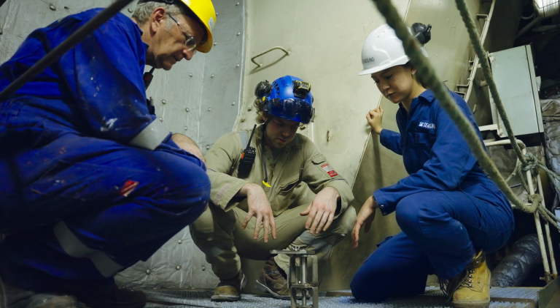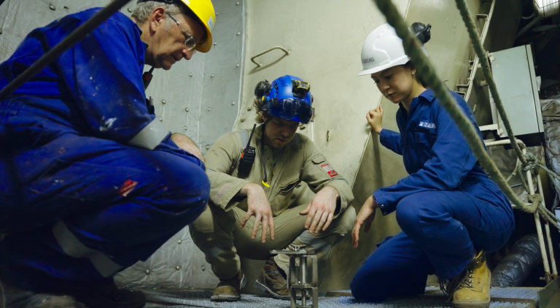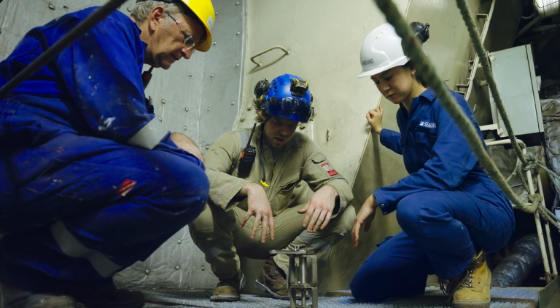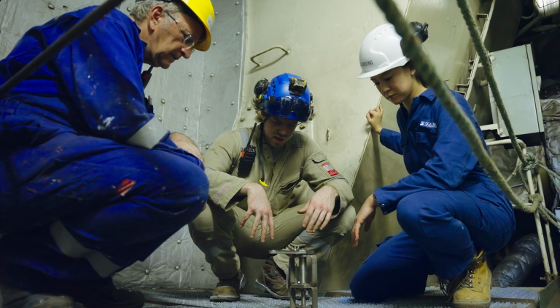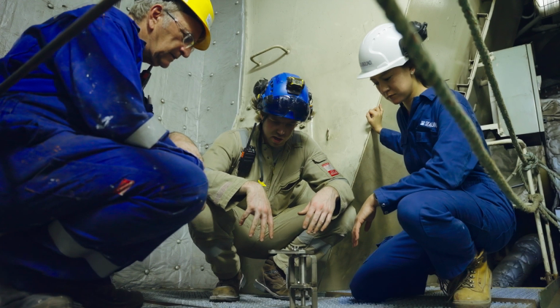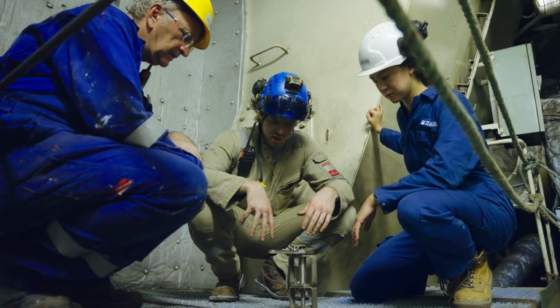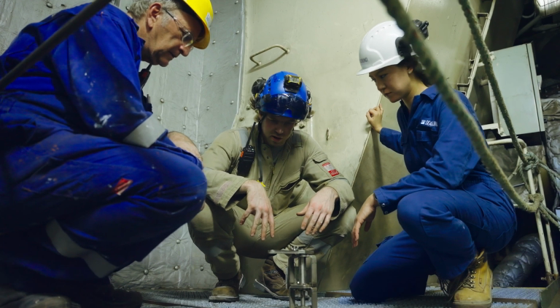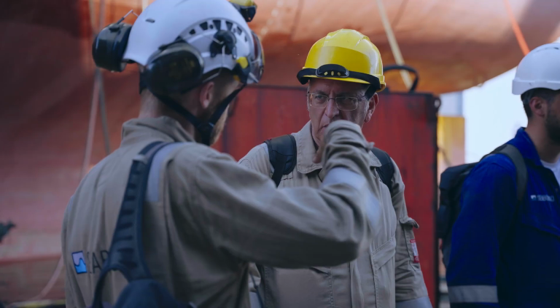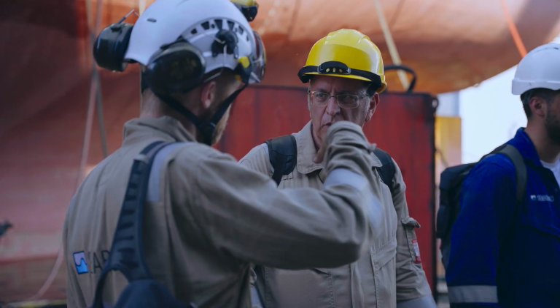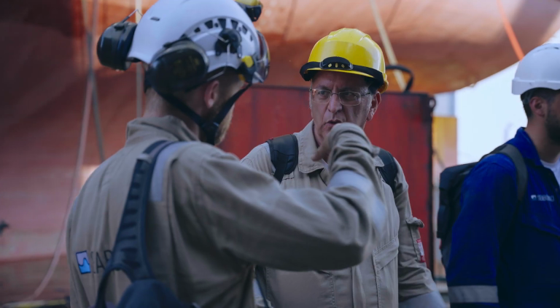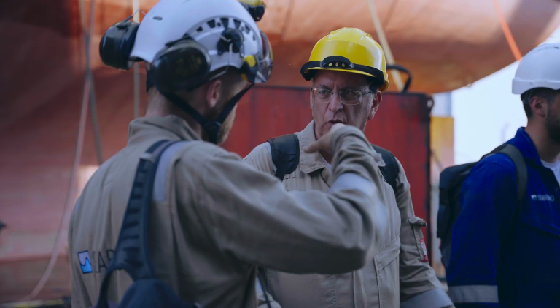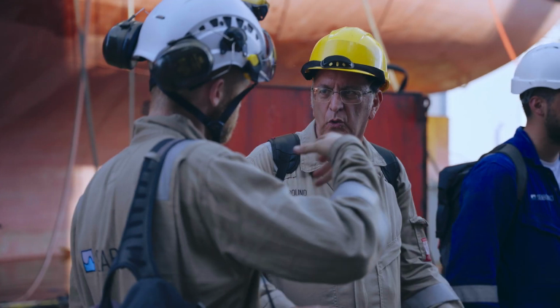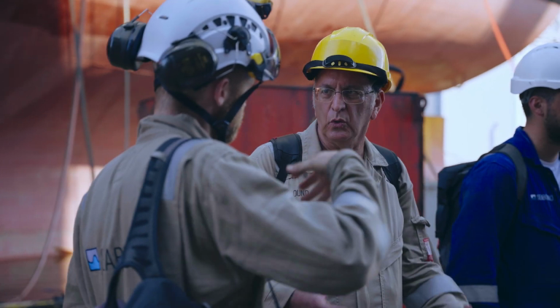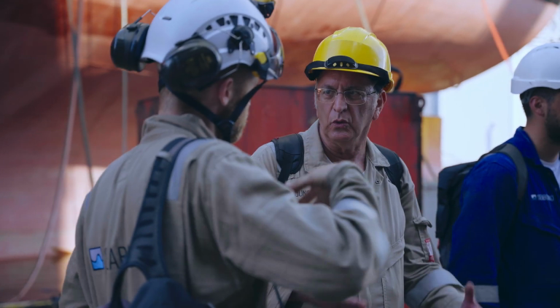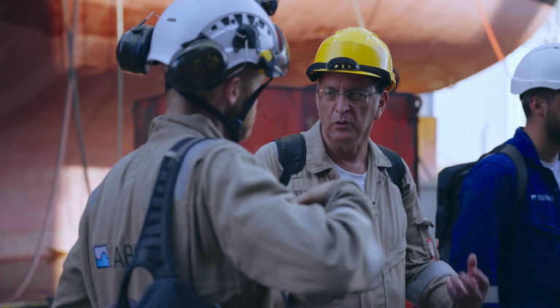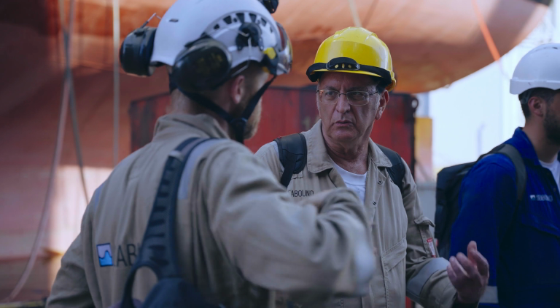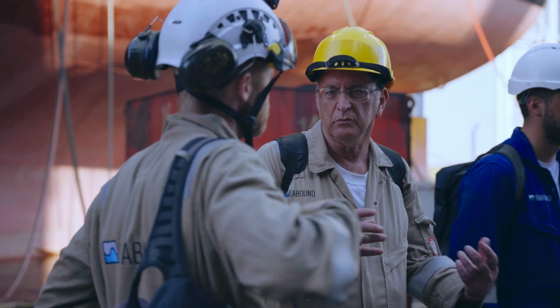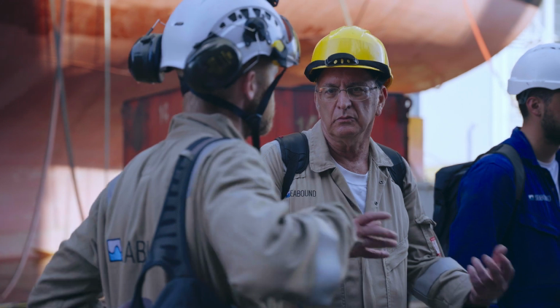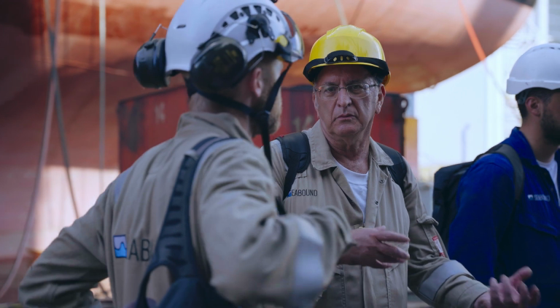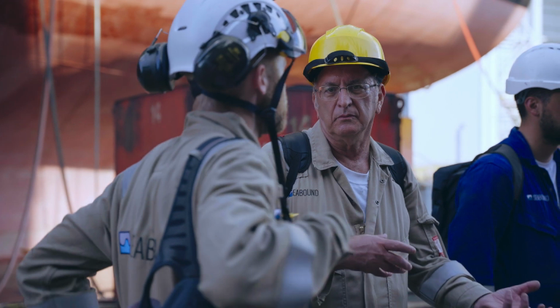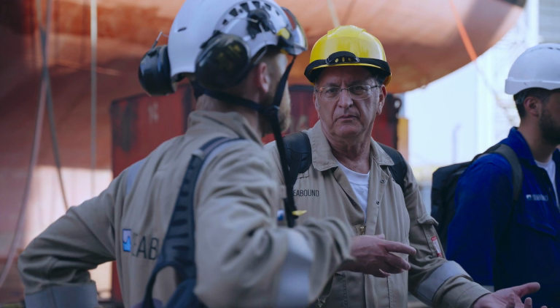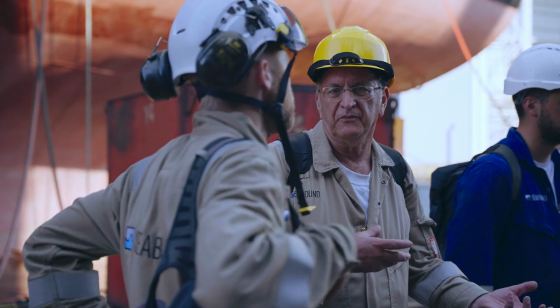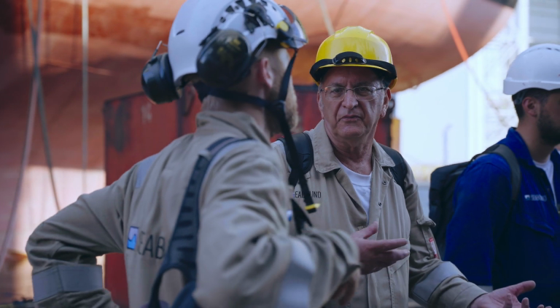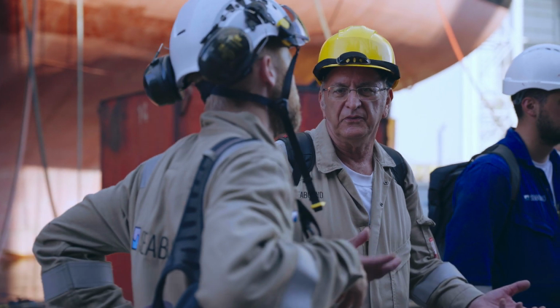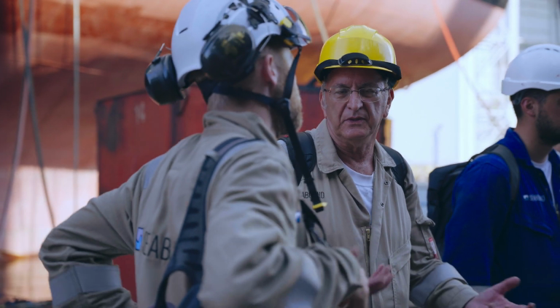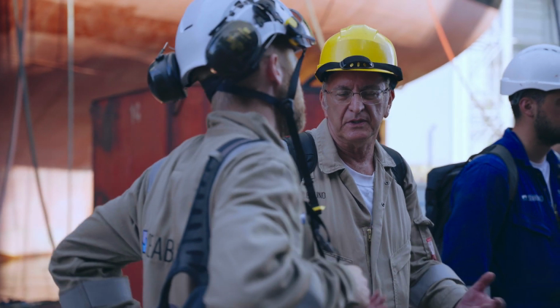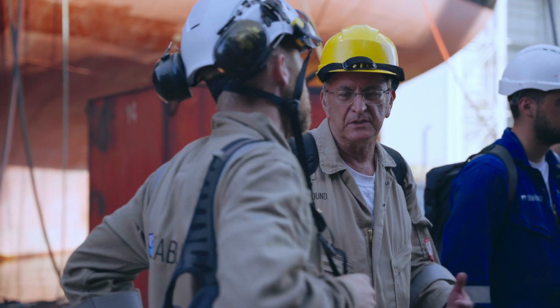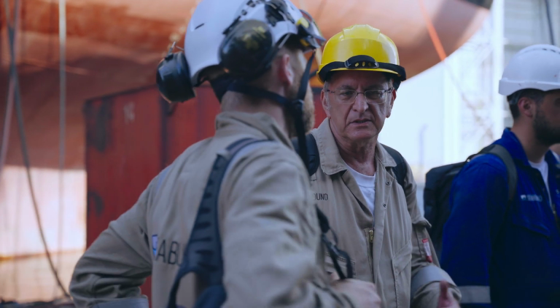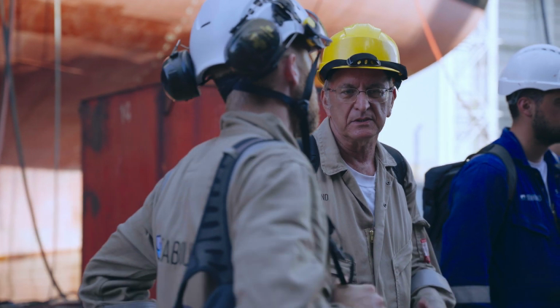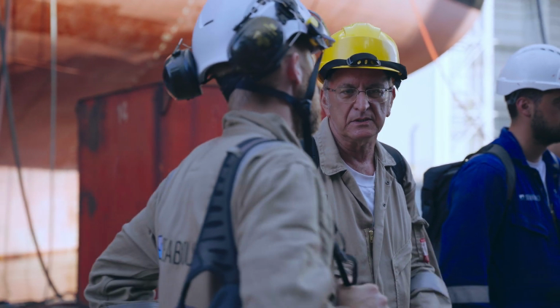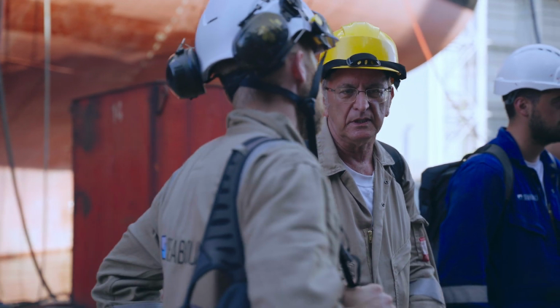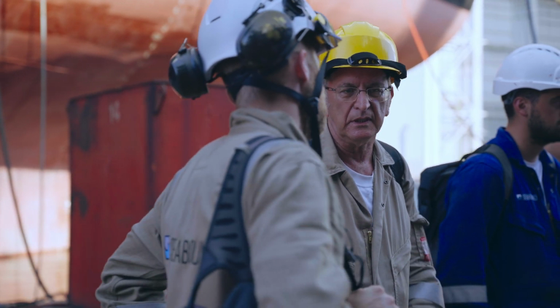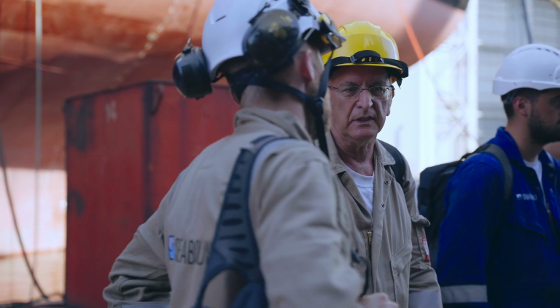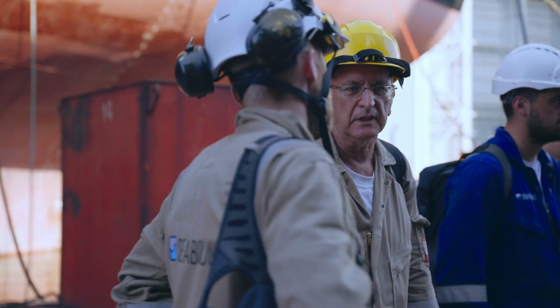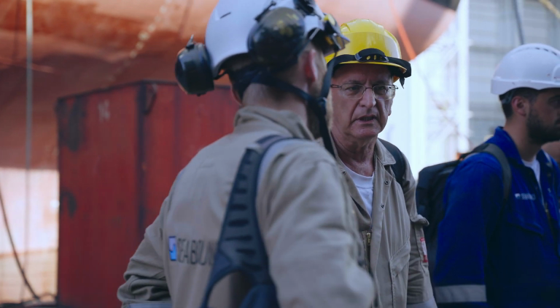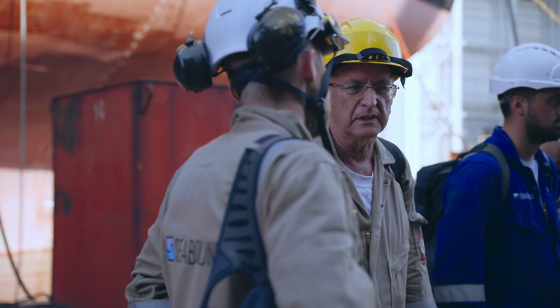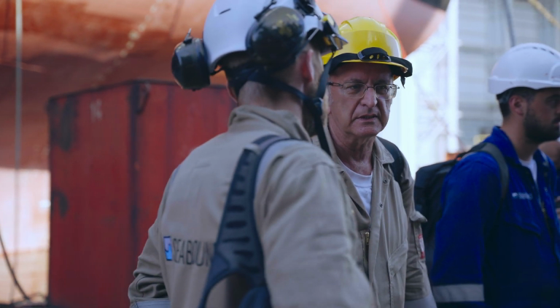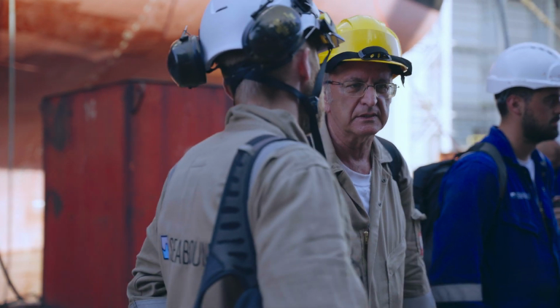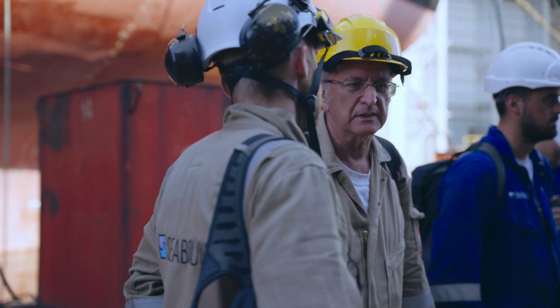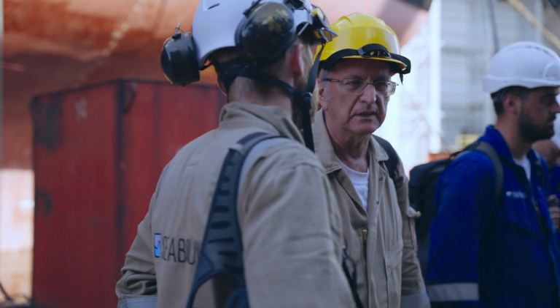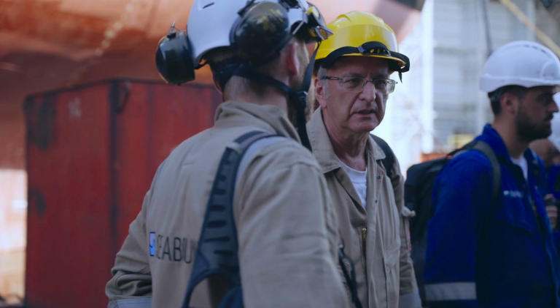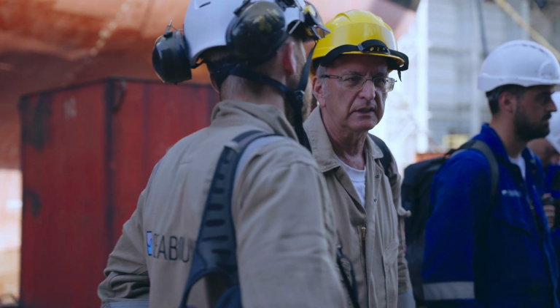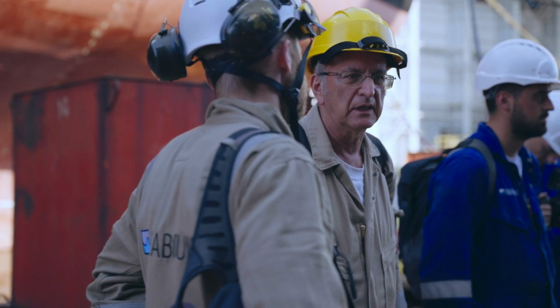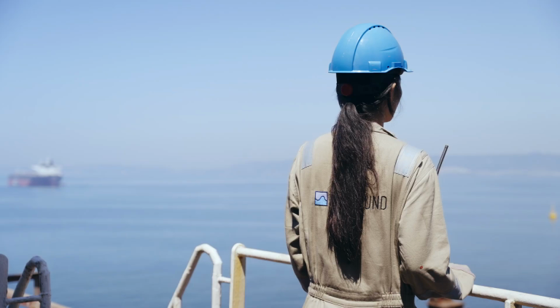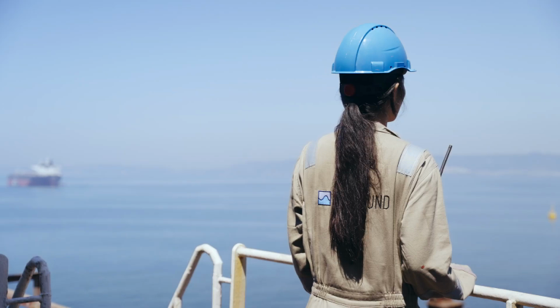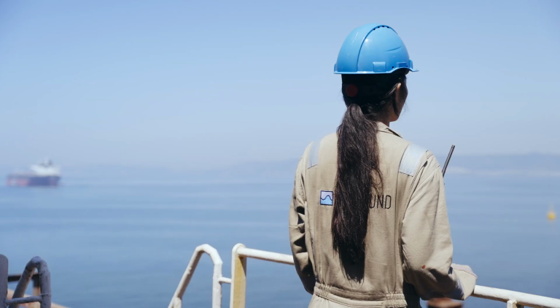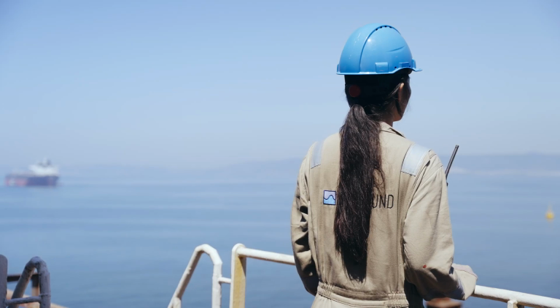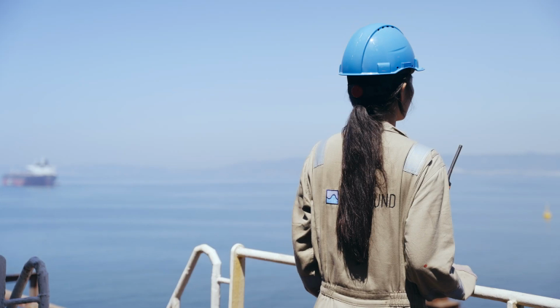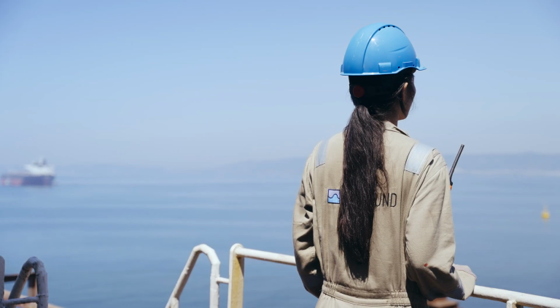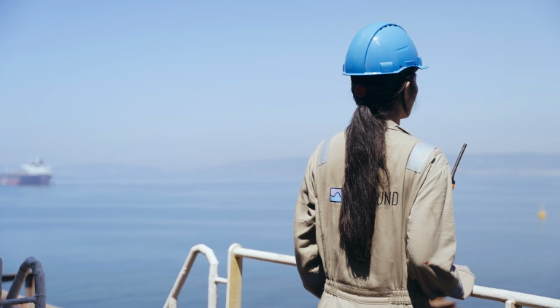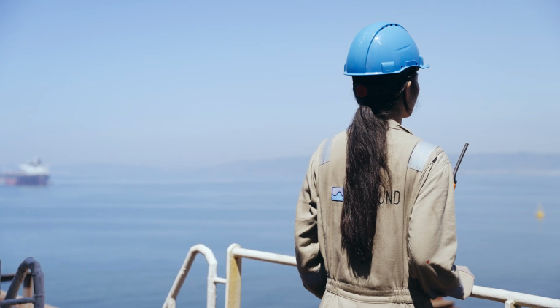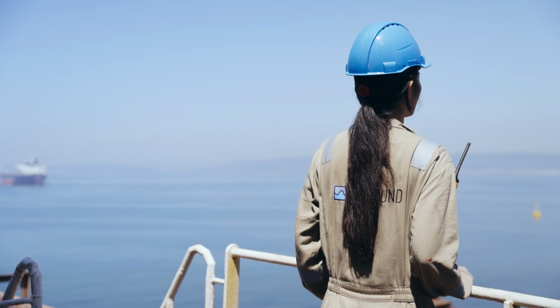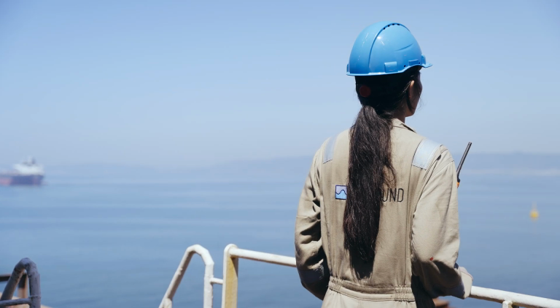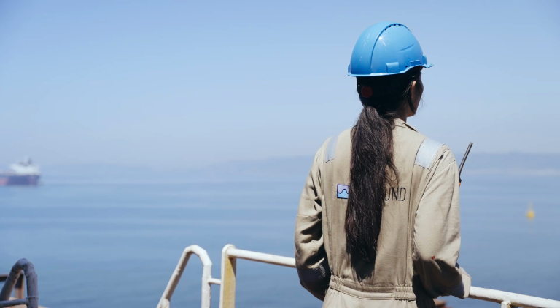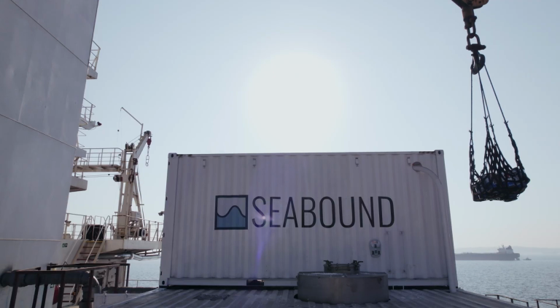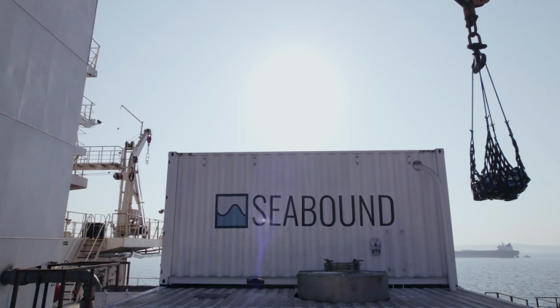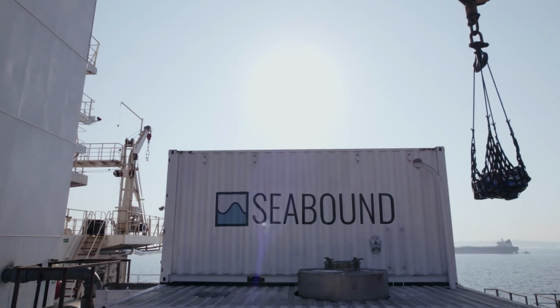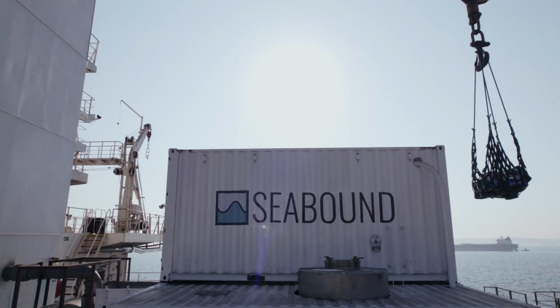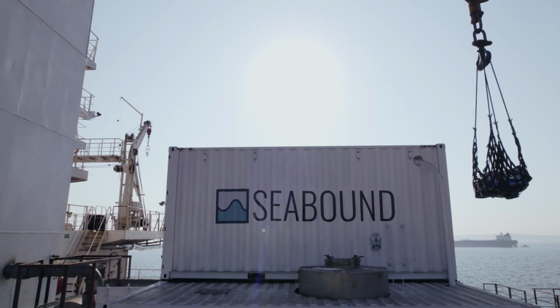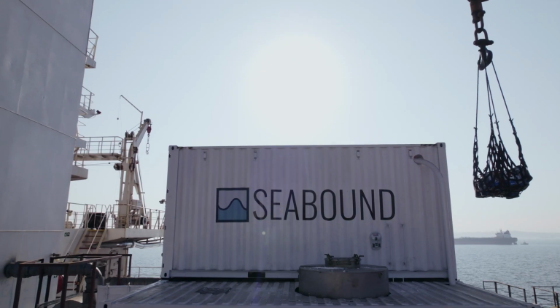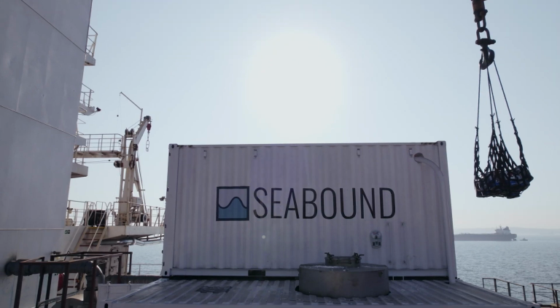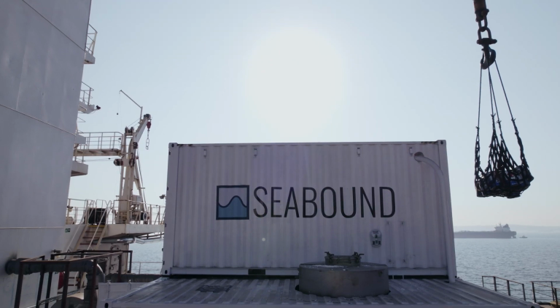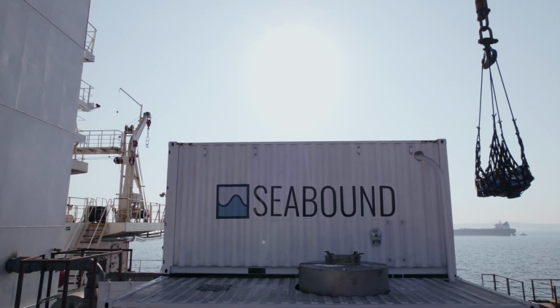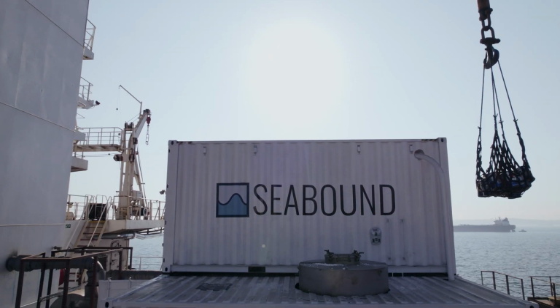I'm really proud of the Seabound team — I think everyone has done an amazing job. Now we're about to set sail and do a sea trip.